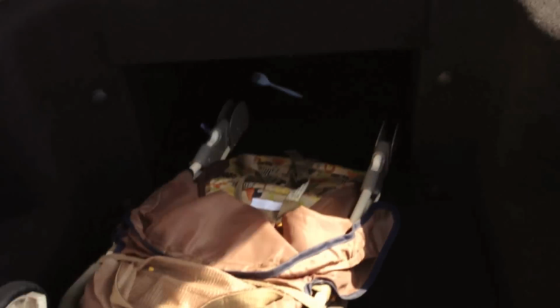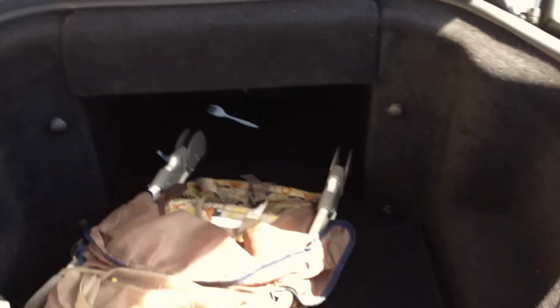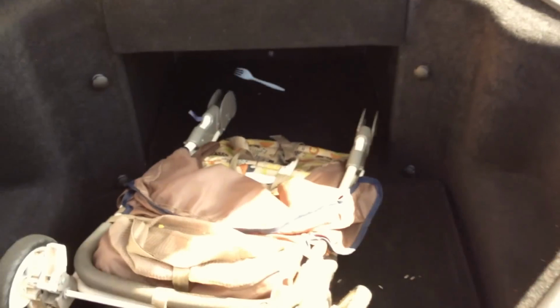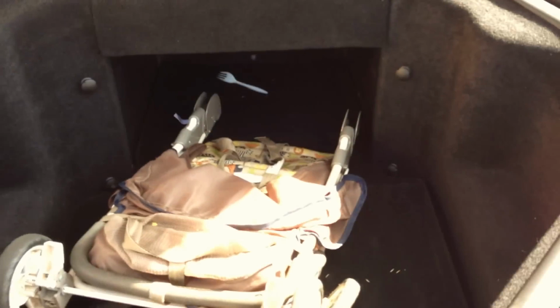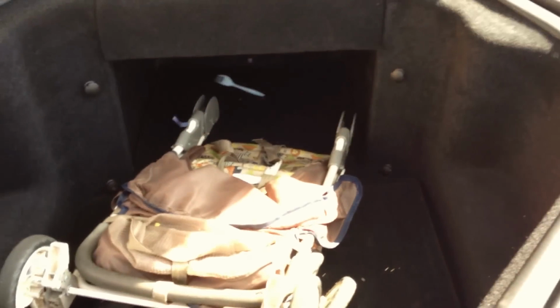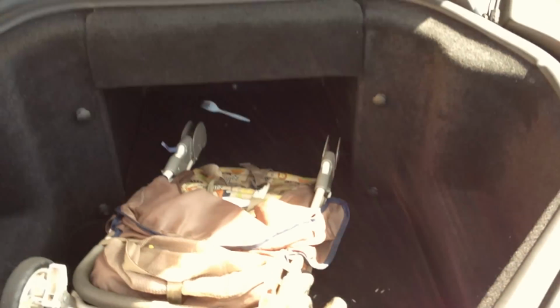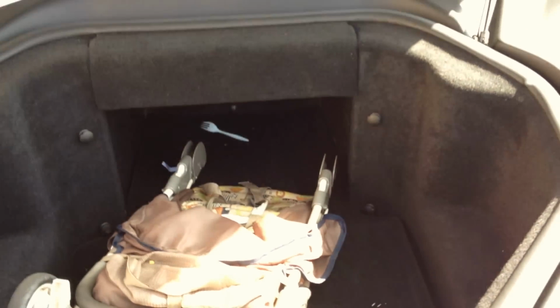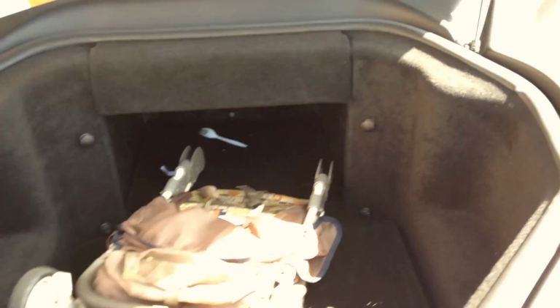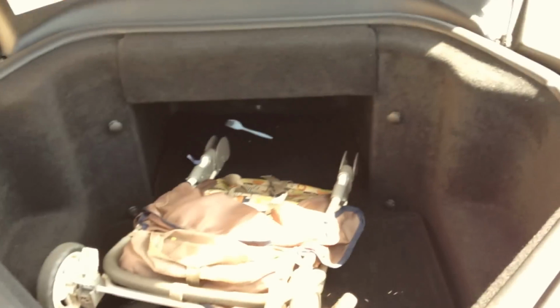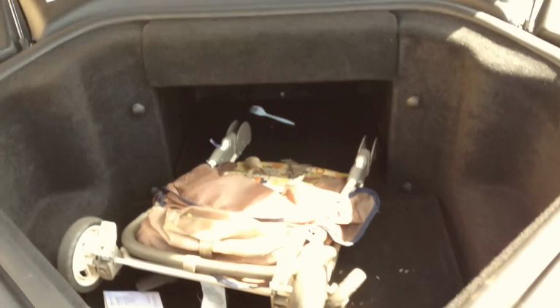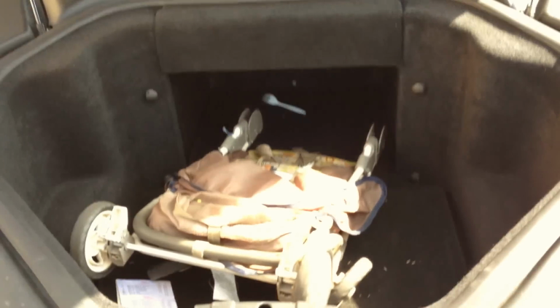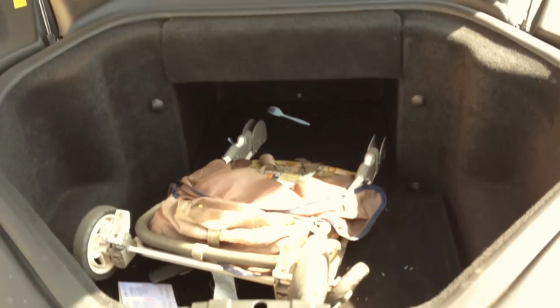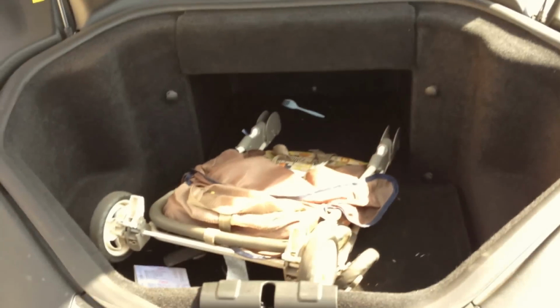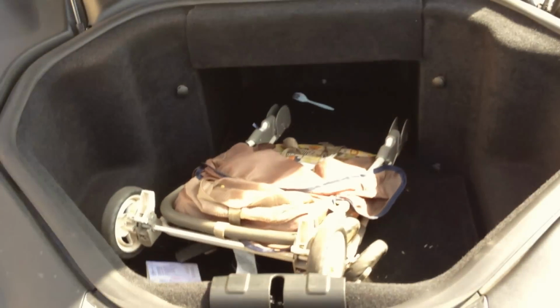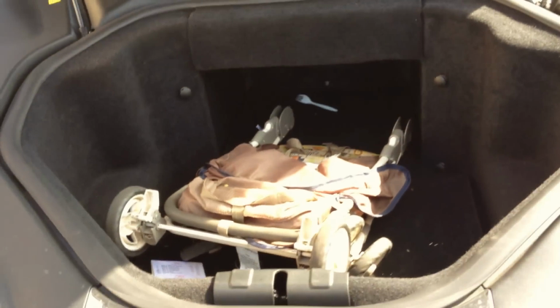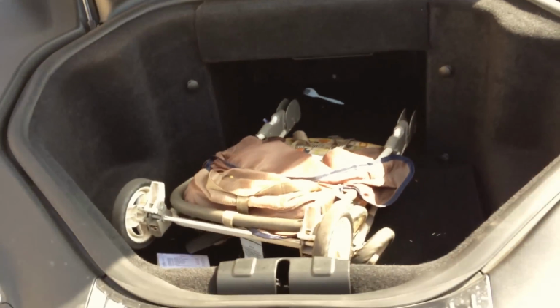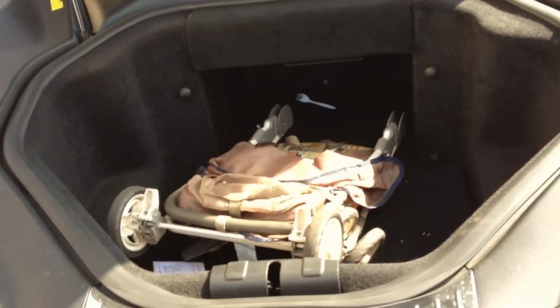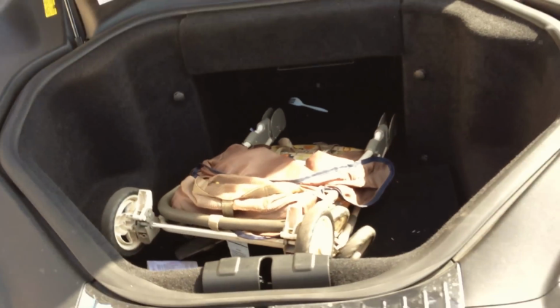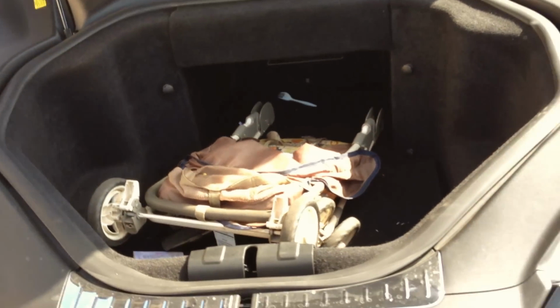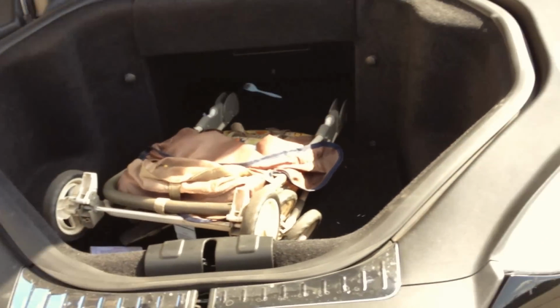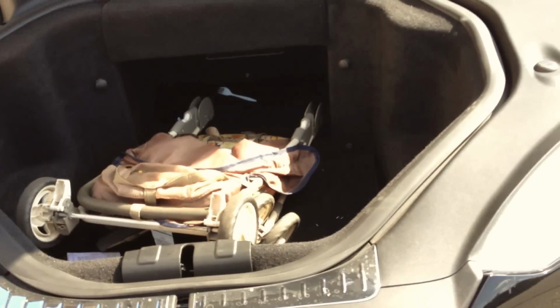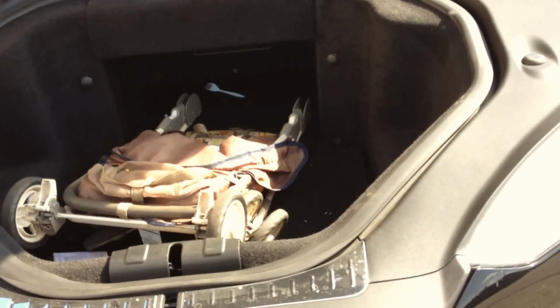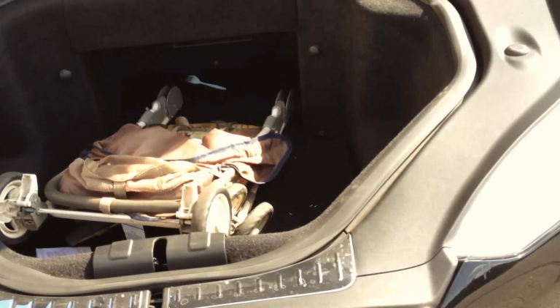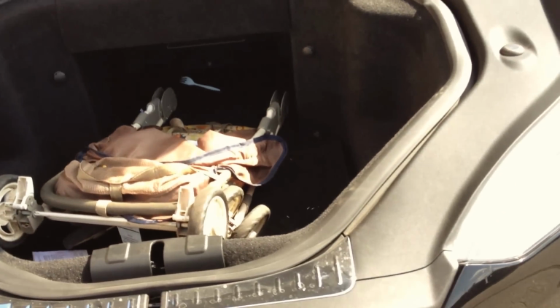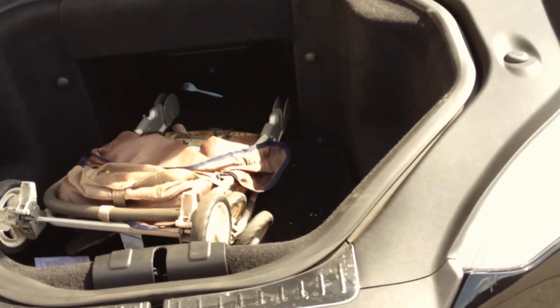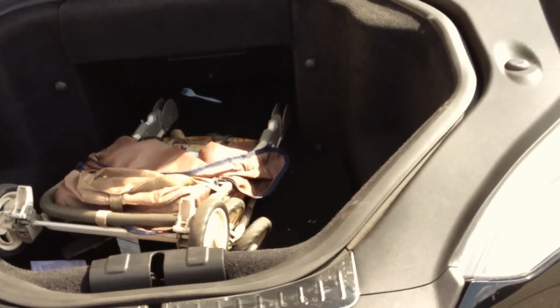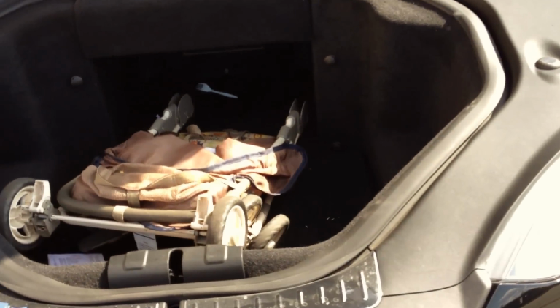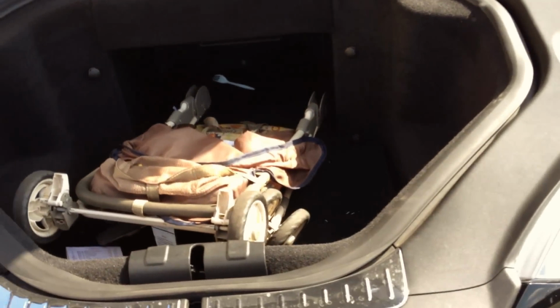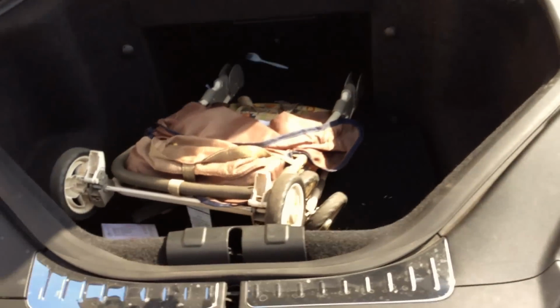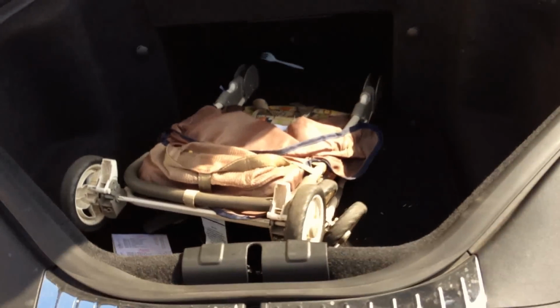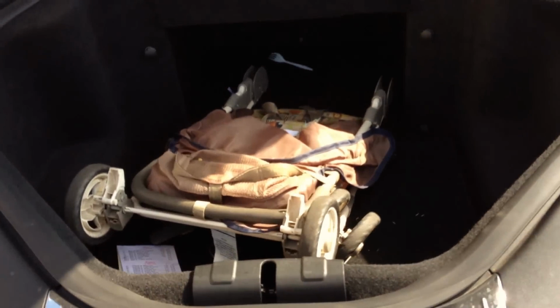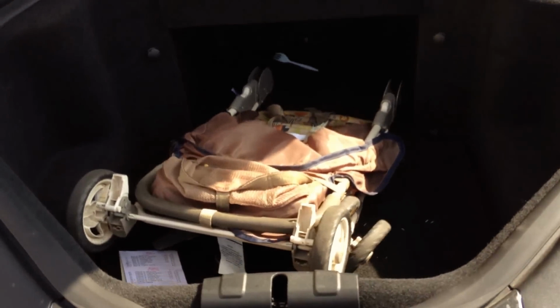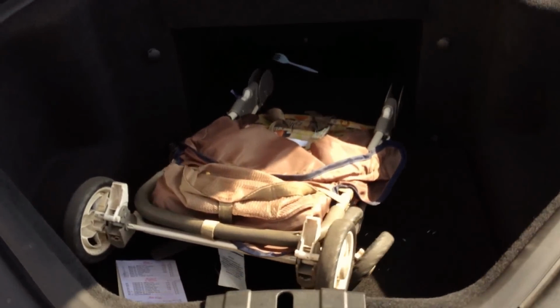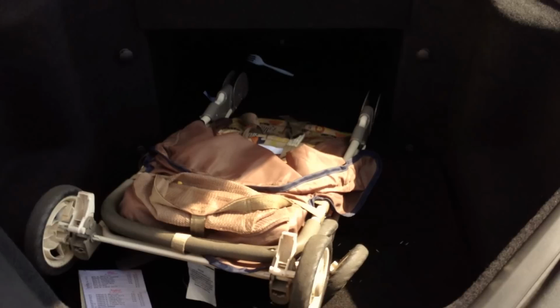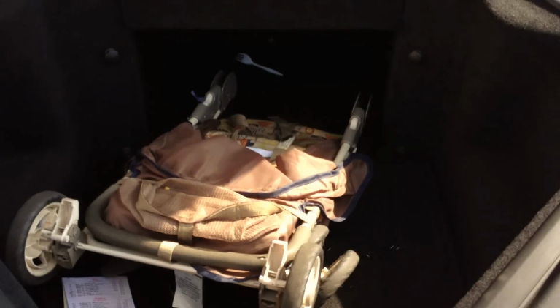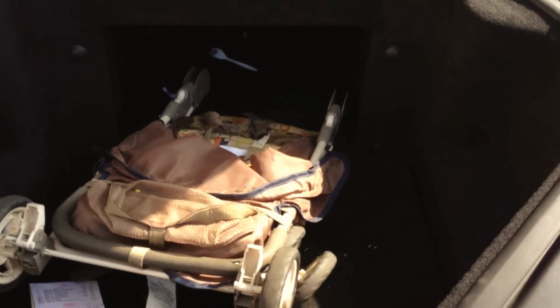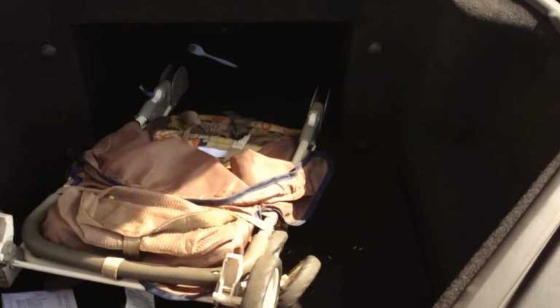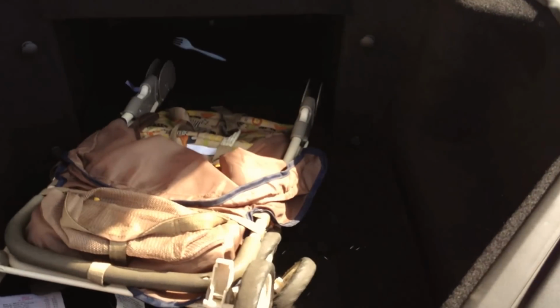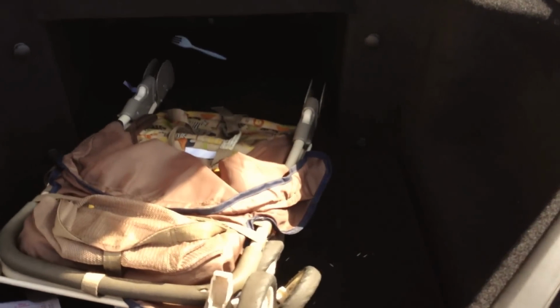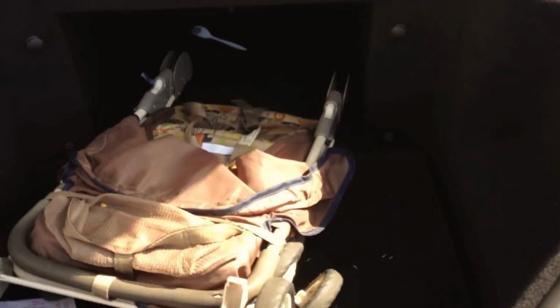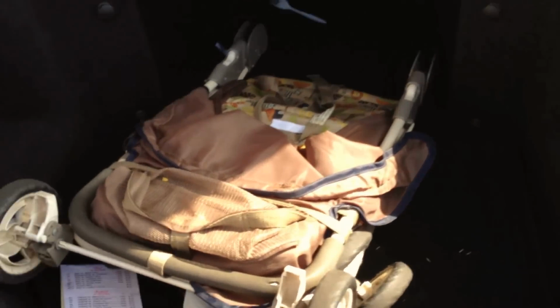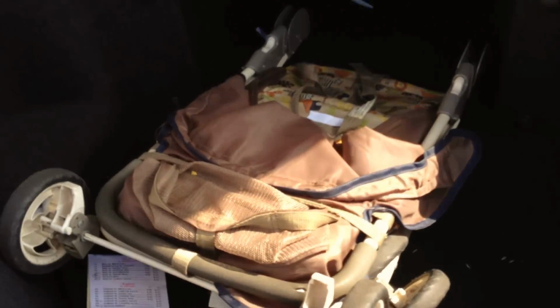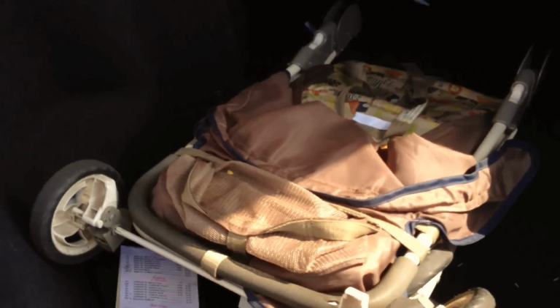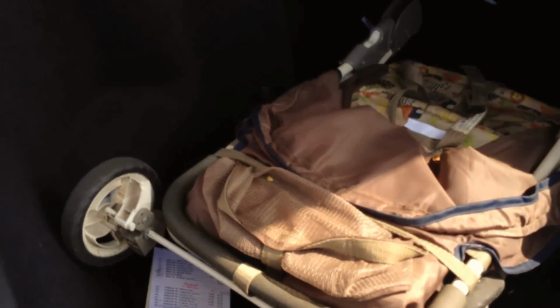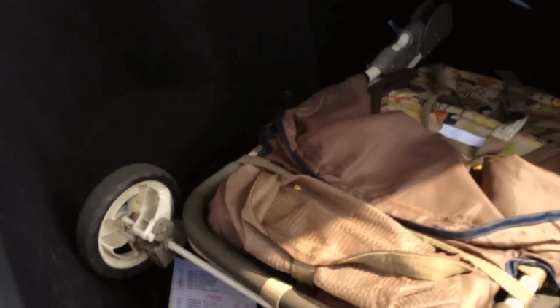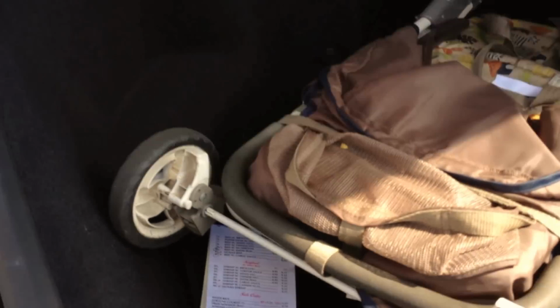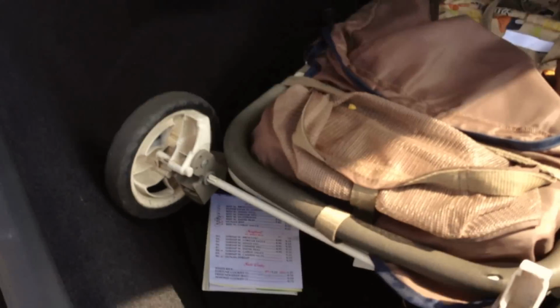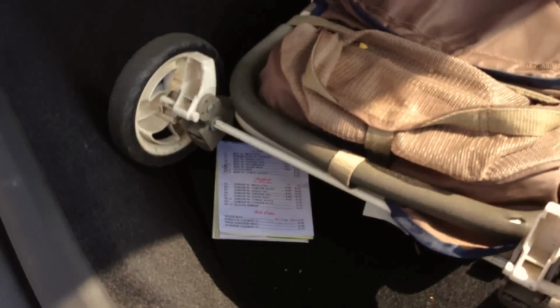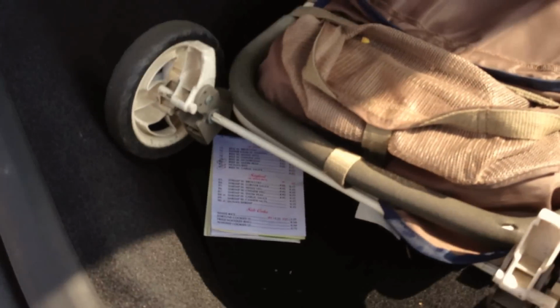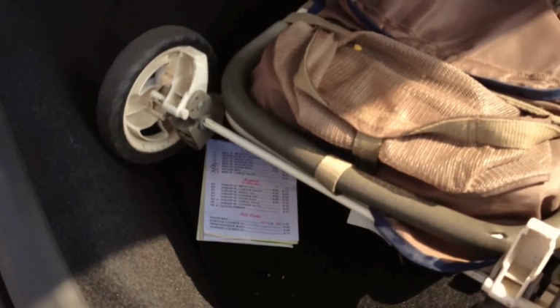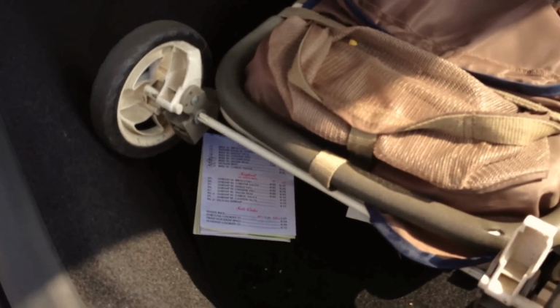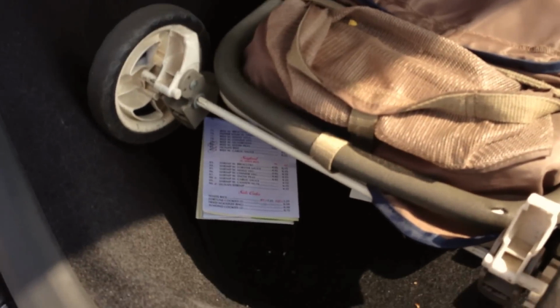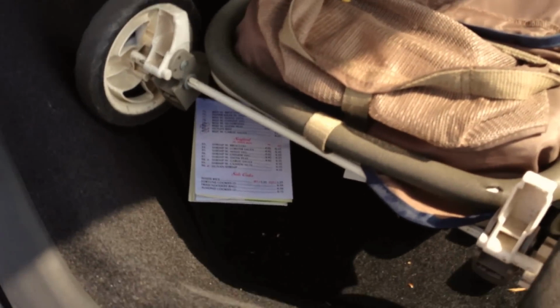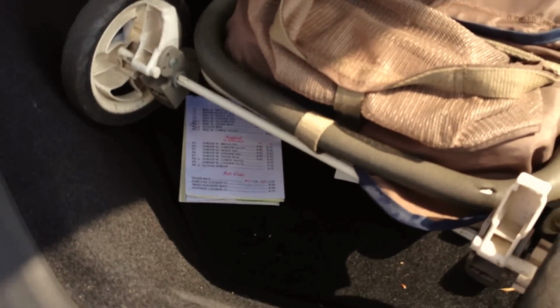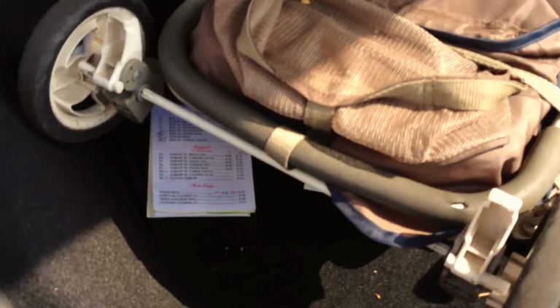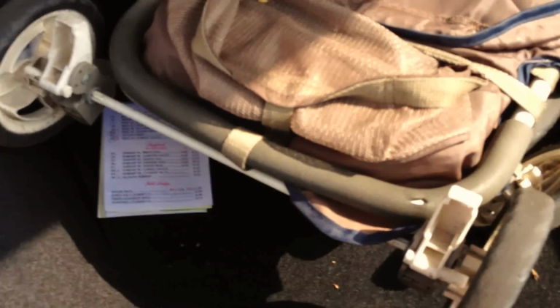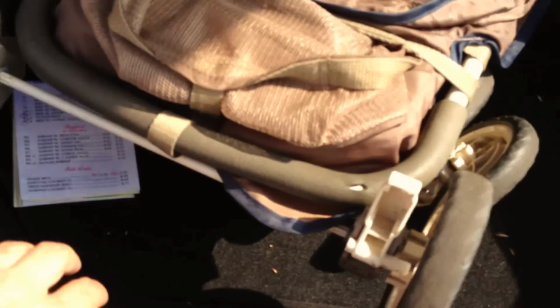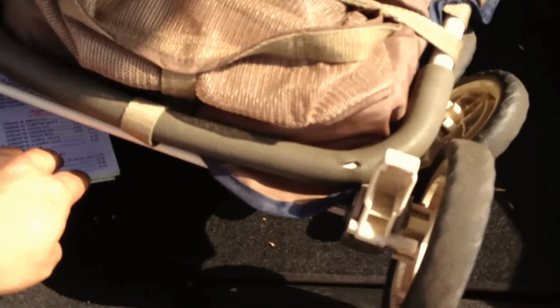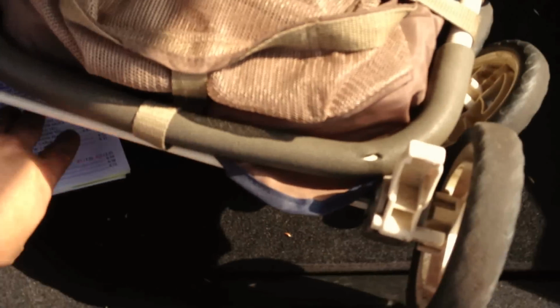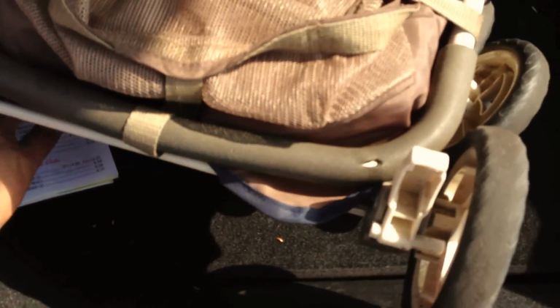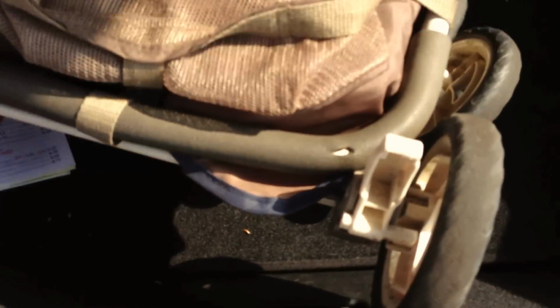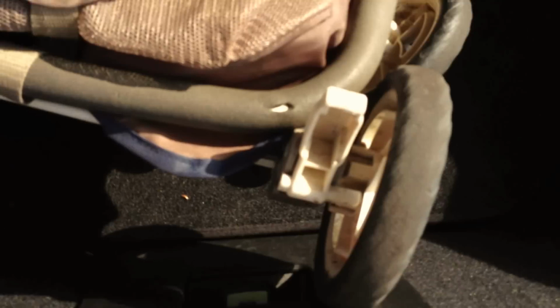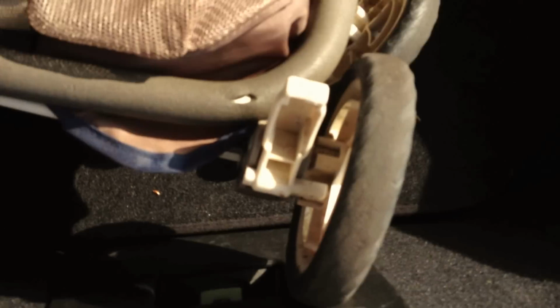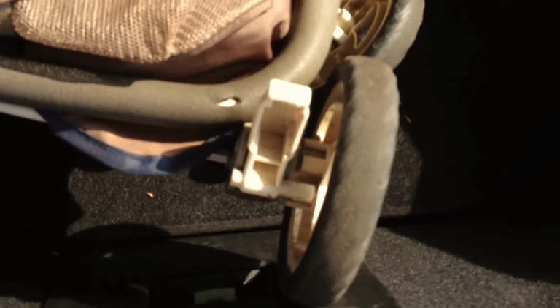And there you have it. I happen to have a baby stroller that goes clunk, and a Chinese takeout menu.